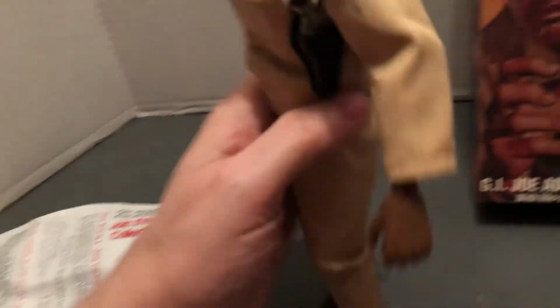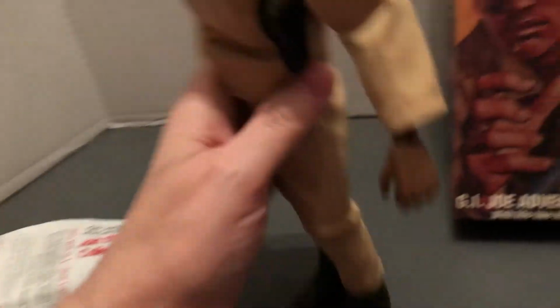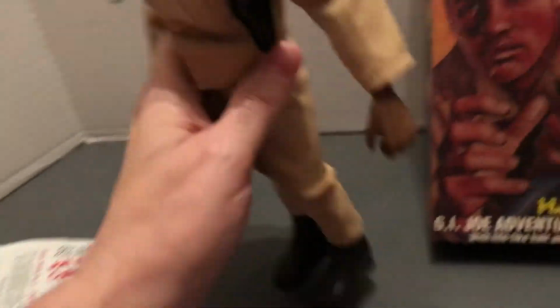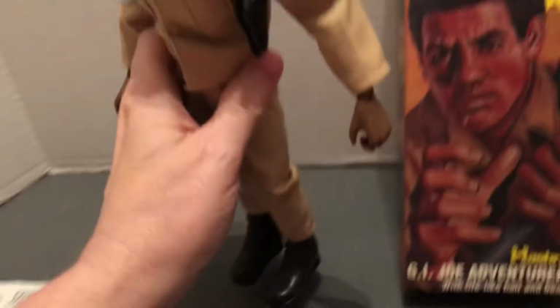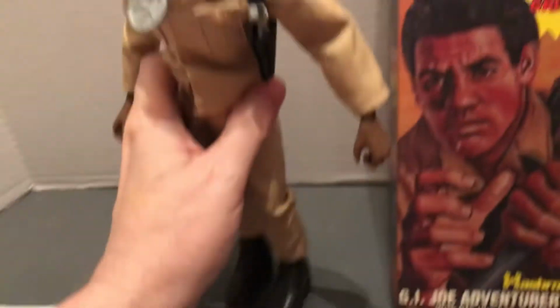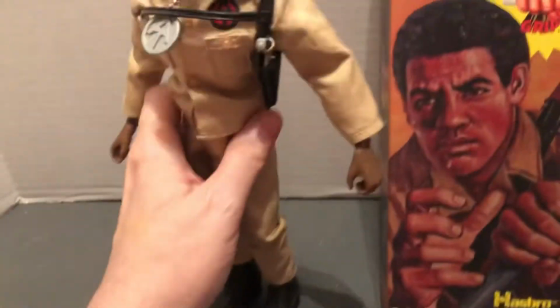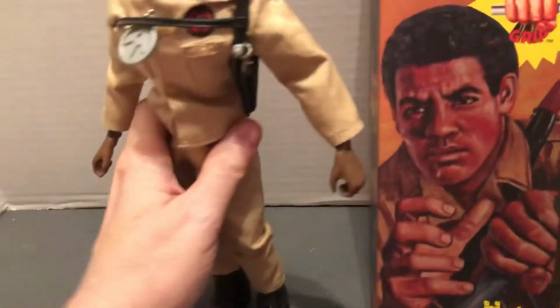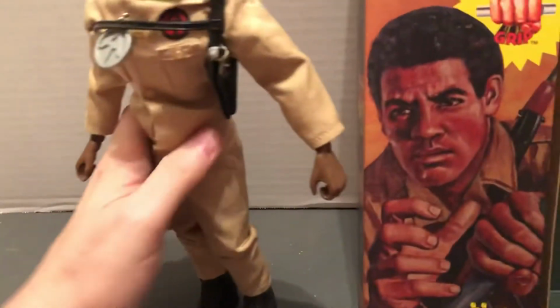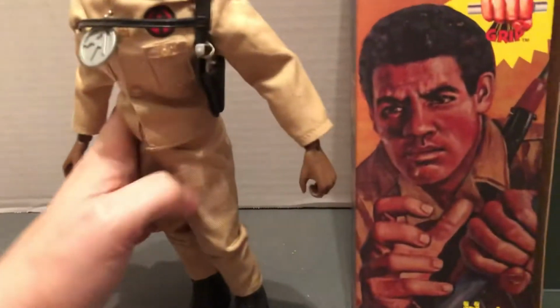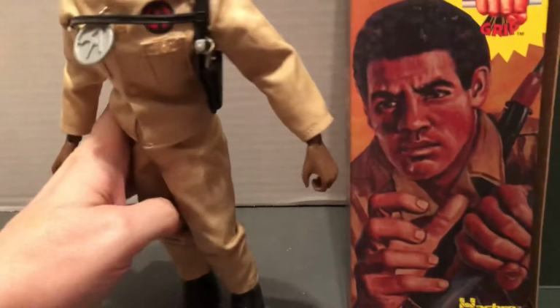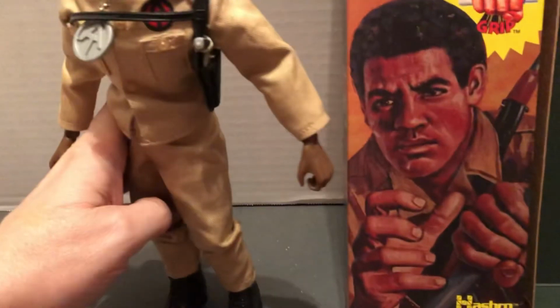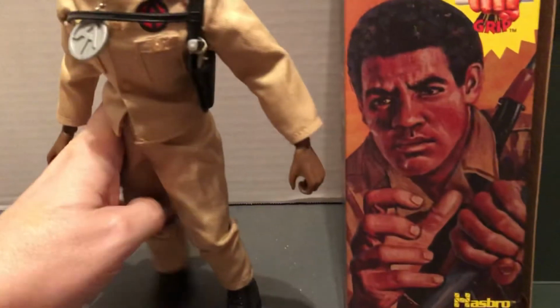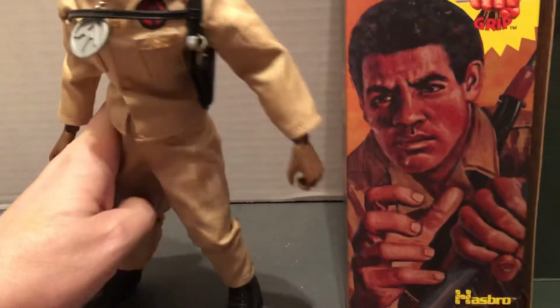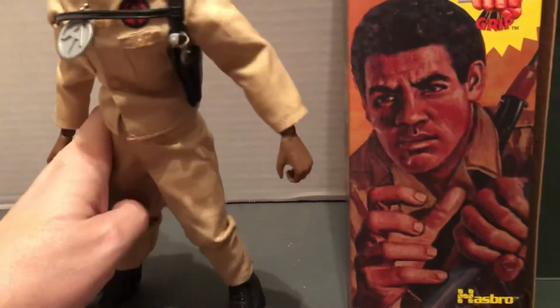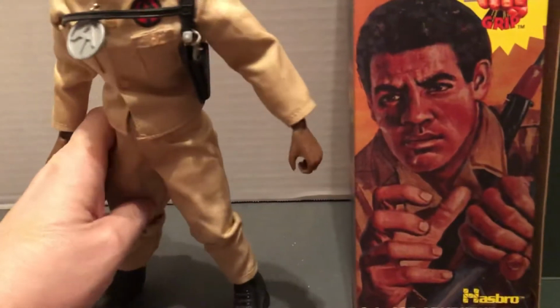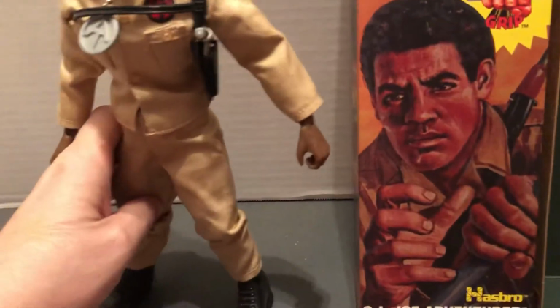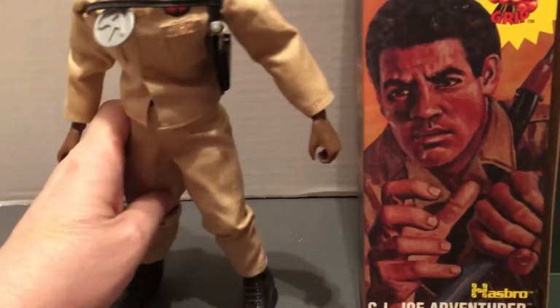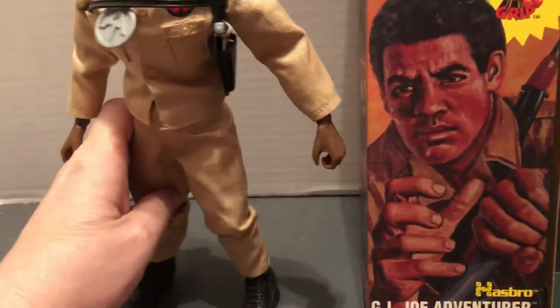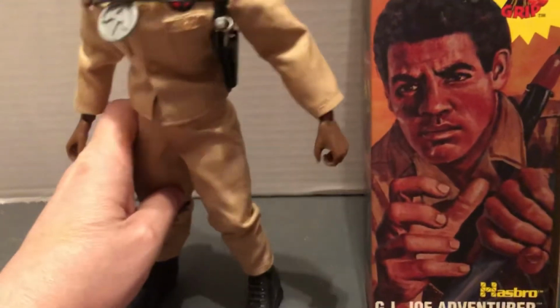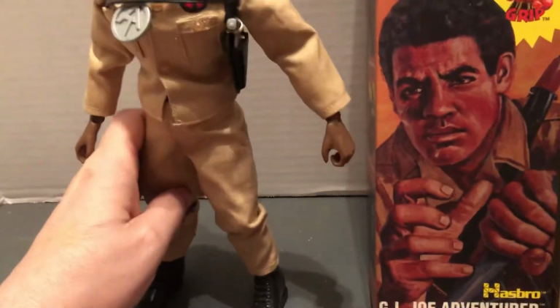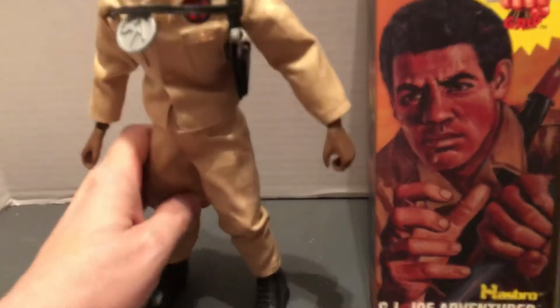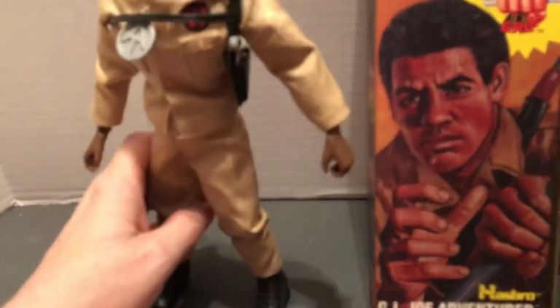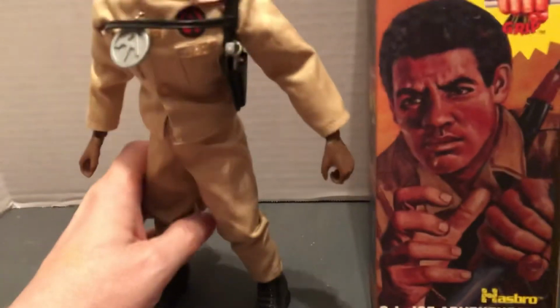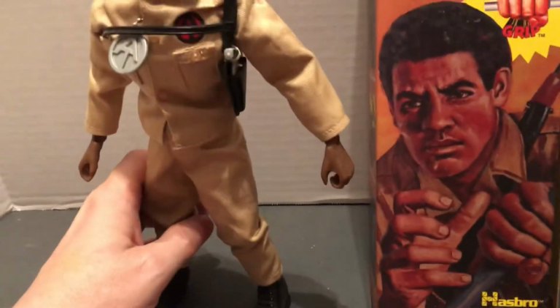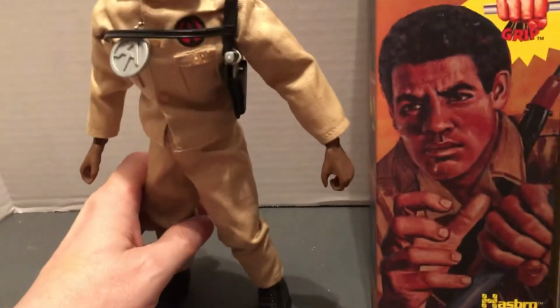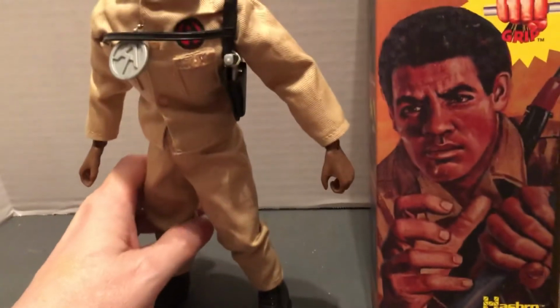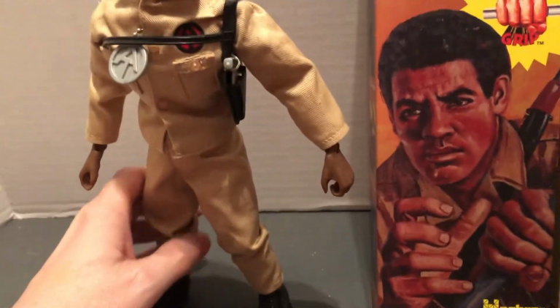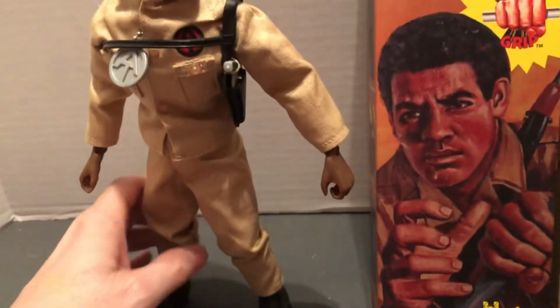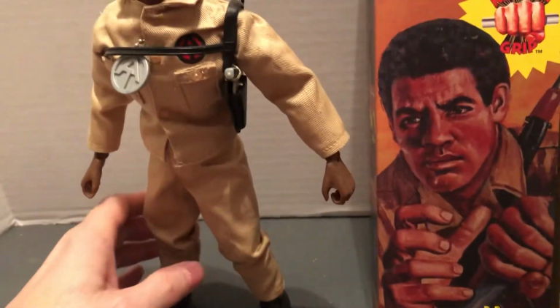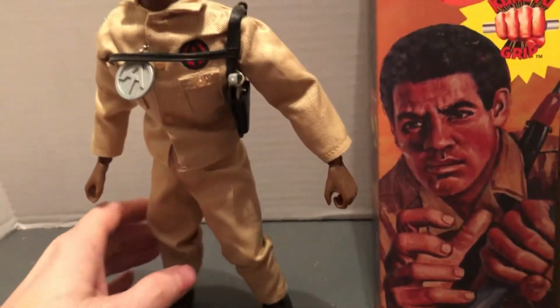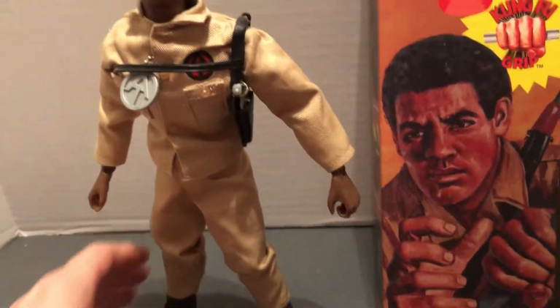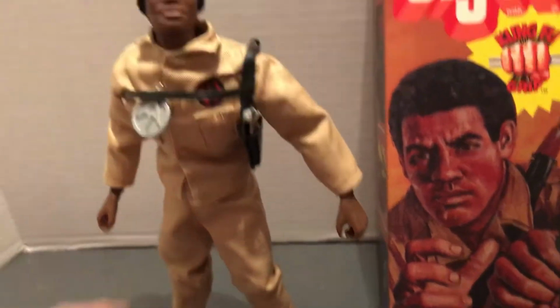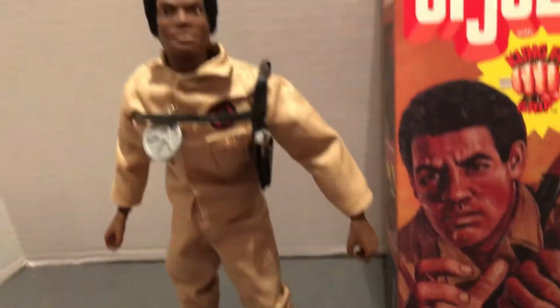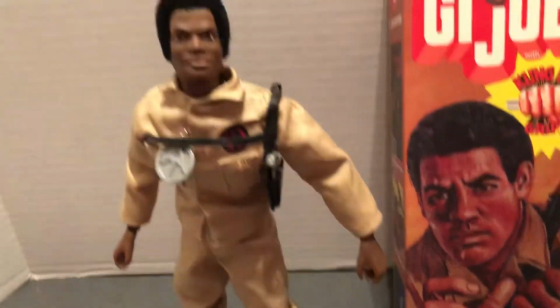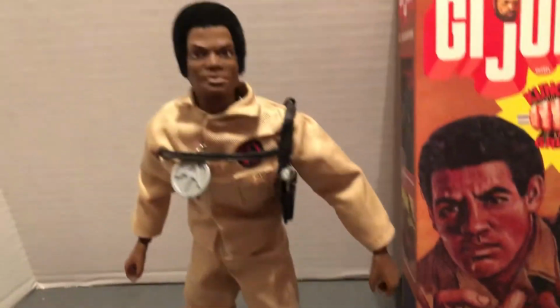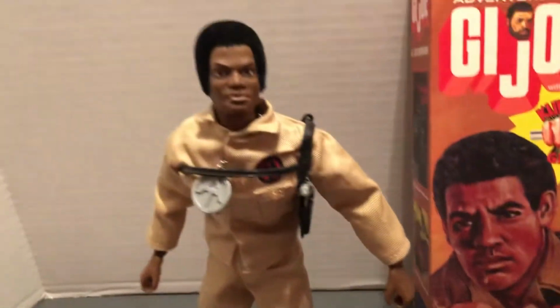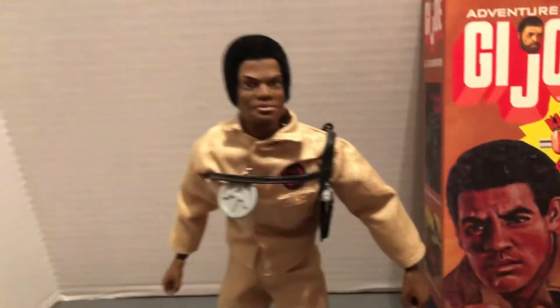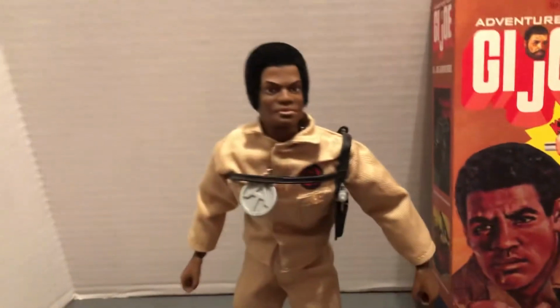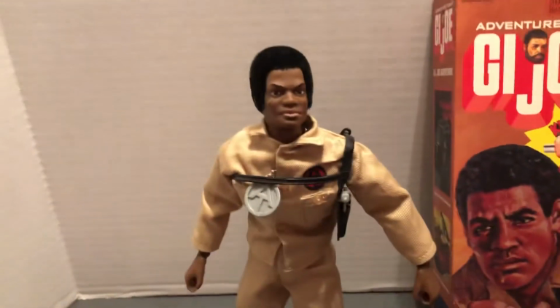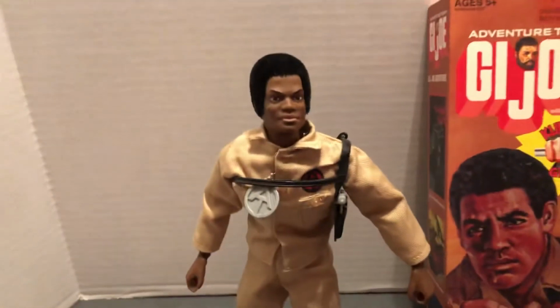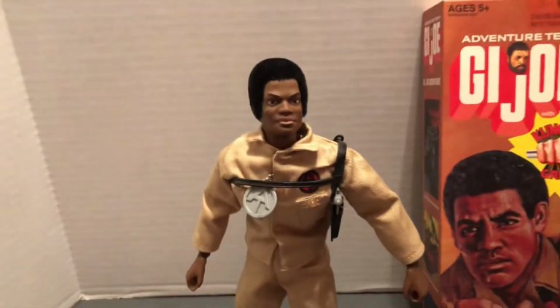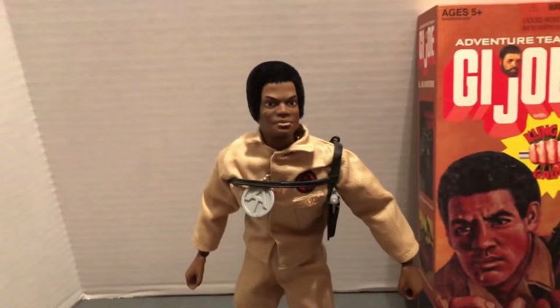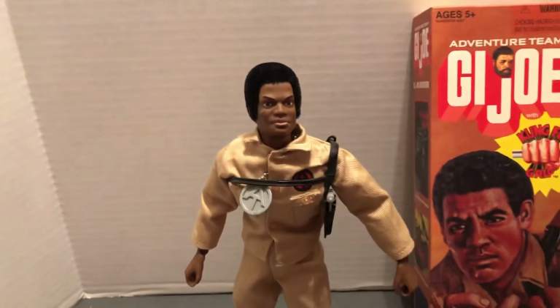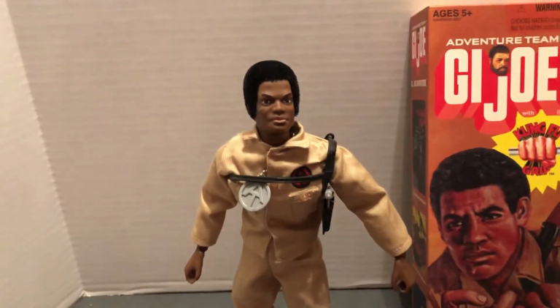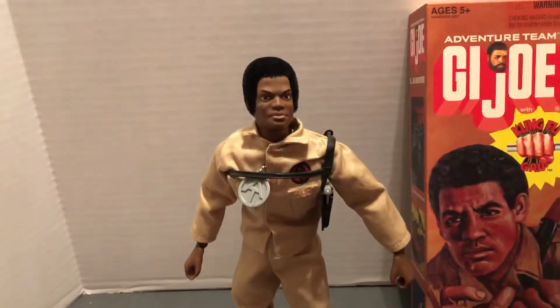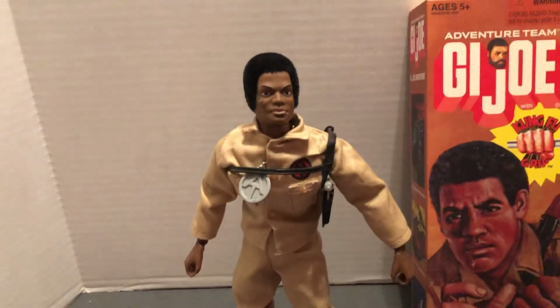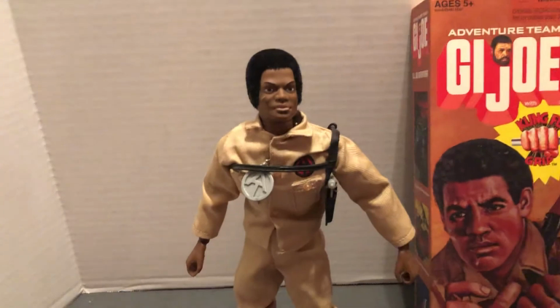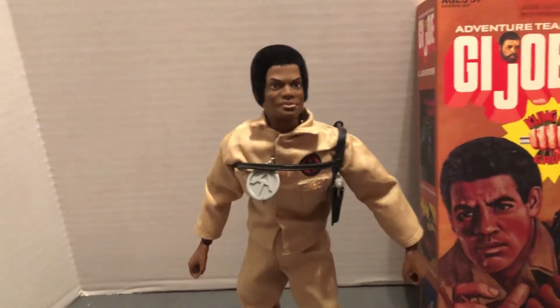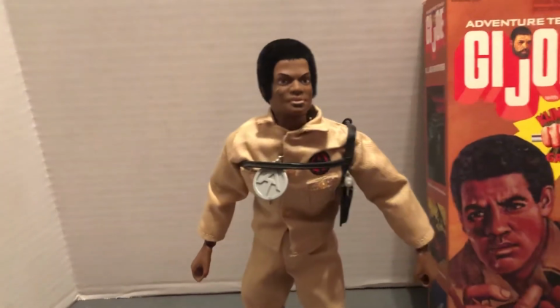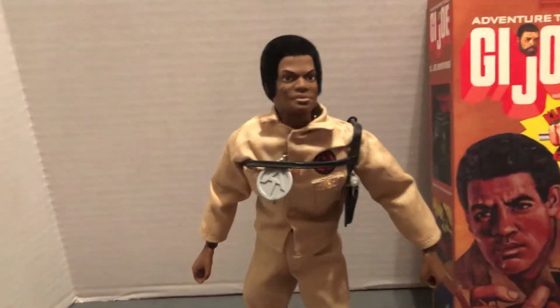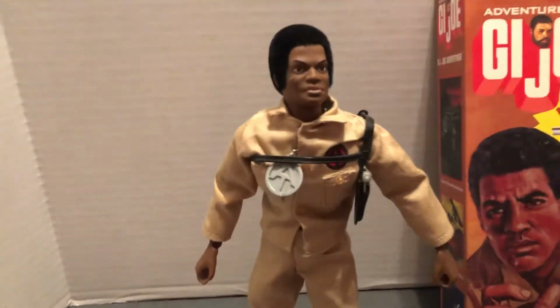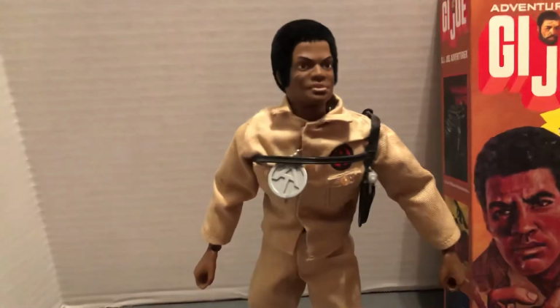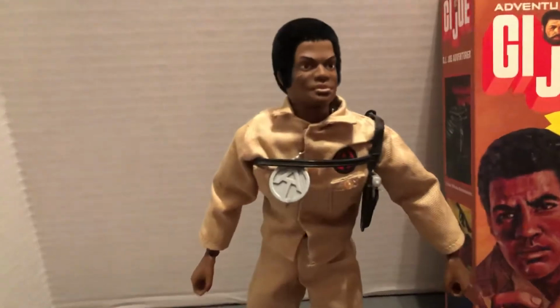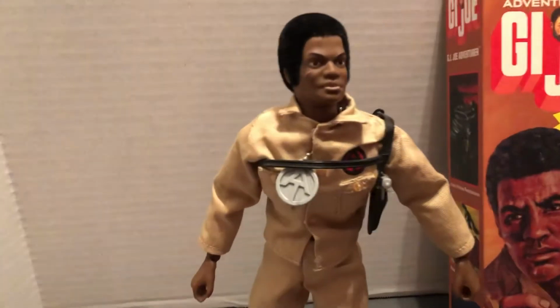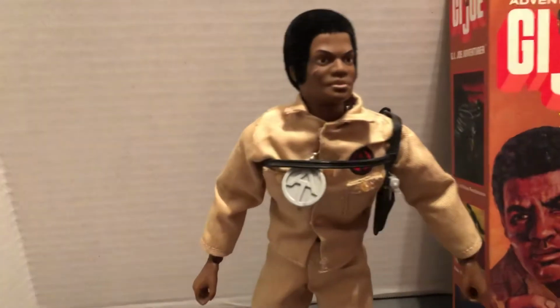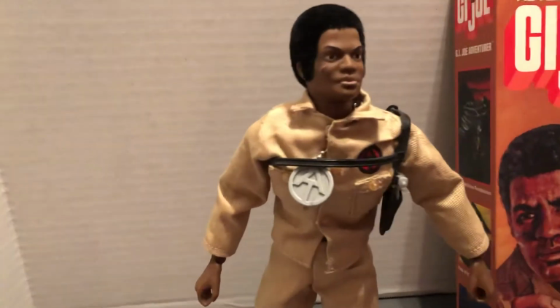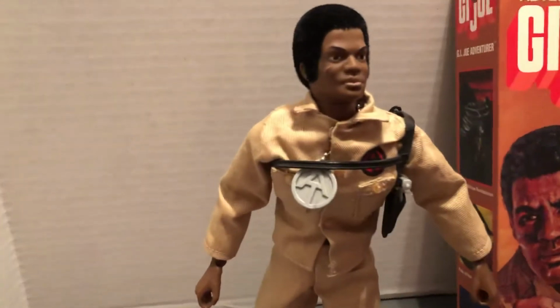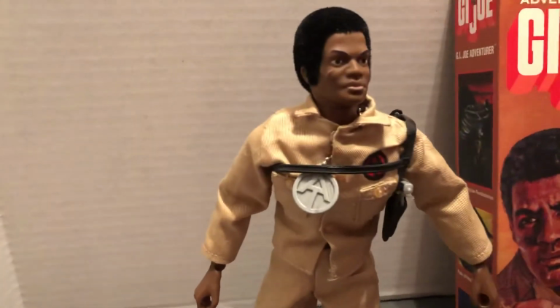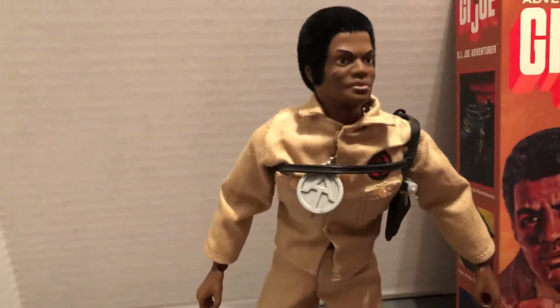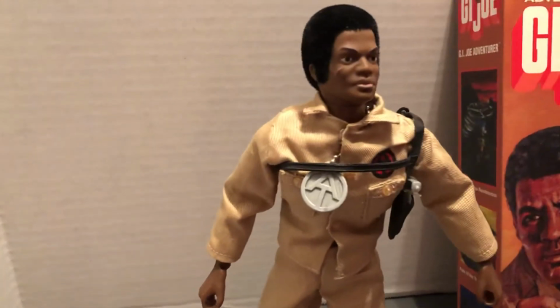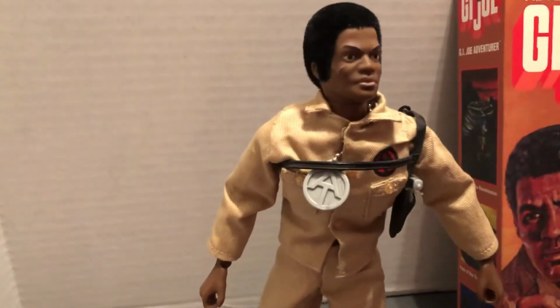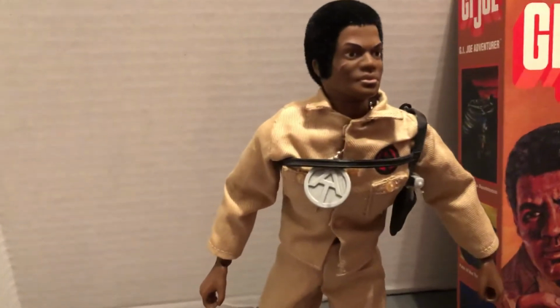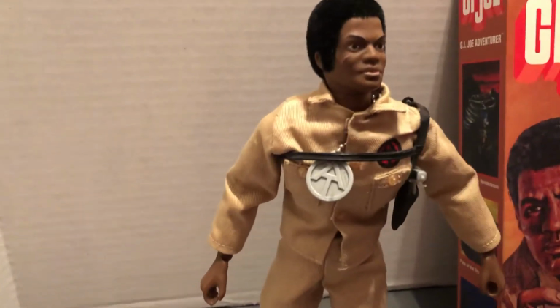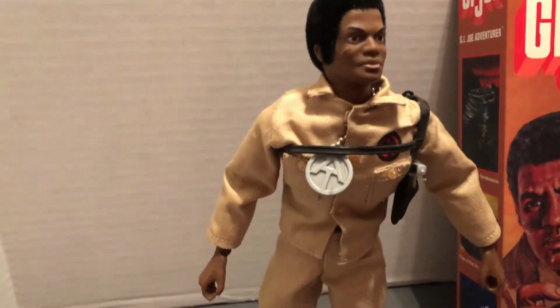Of course, it's very poseable. I think it stands up very easily. Very cool.